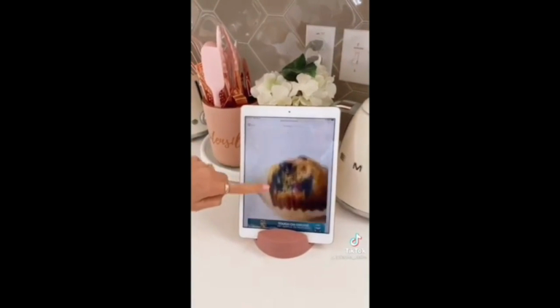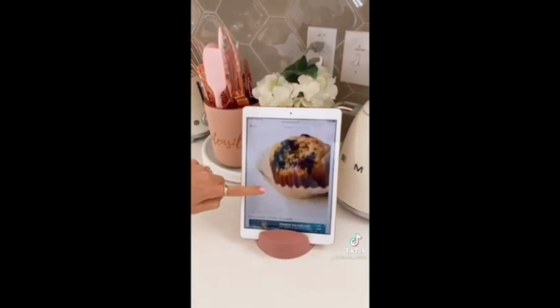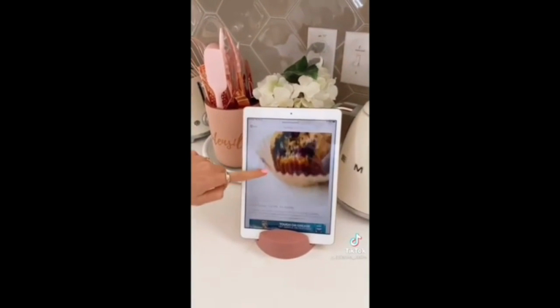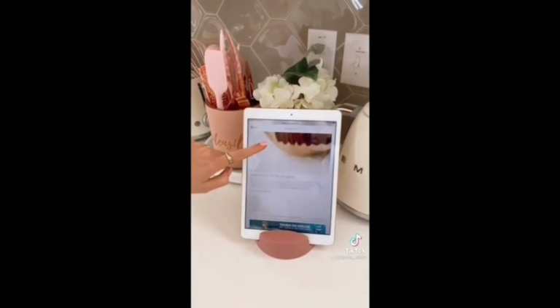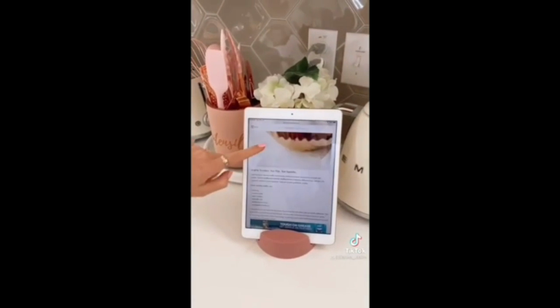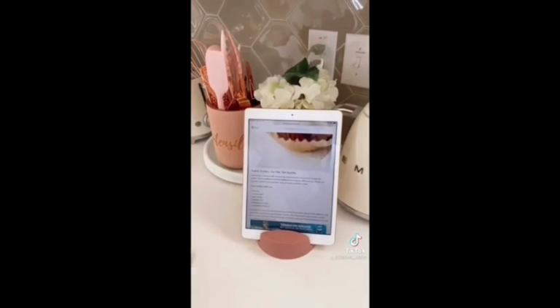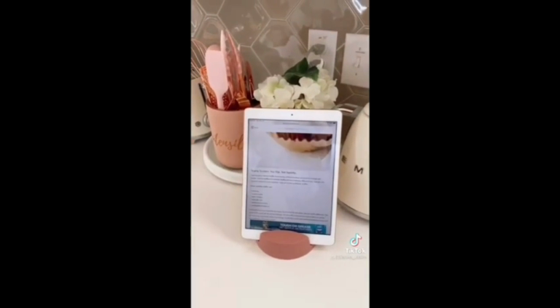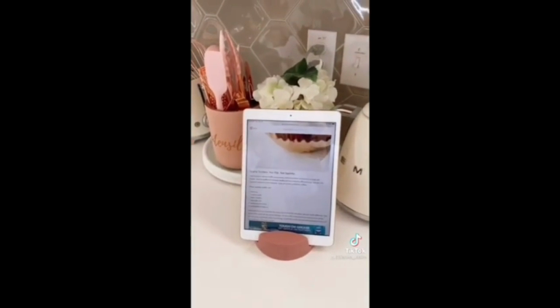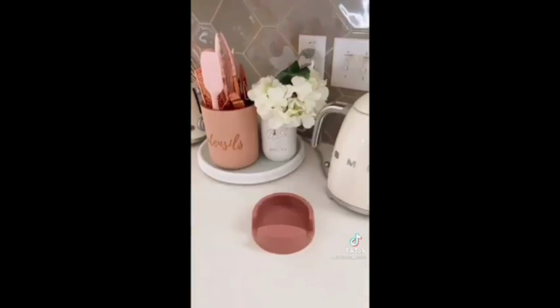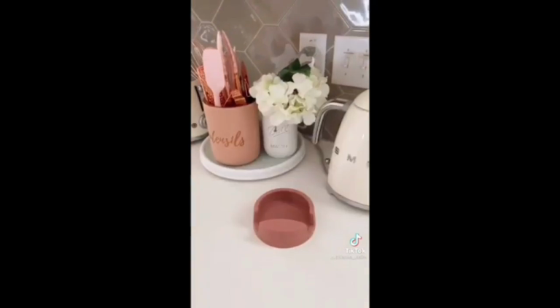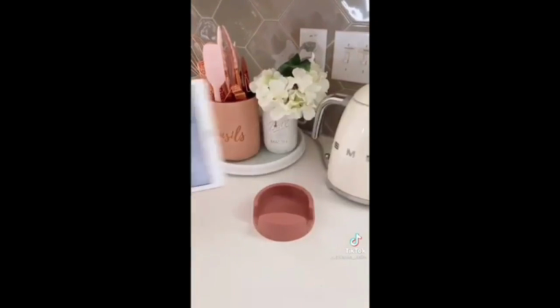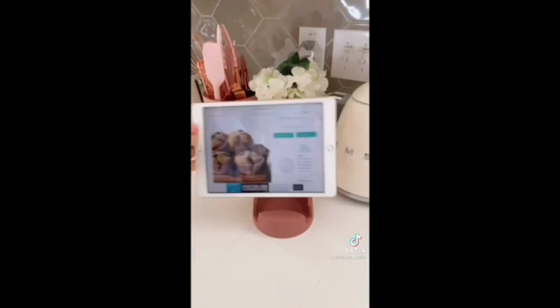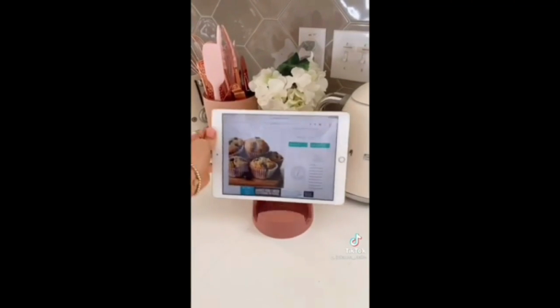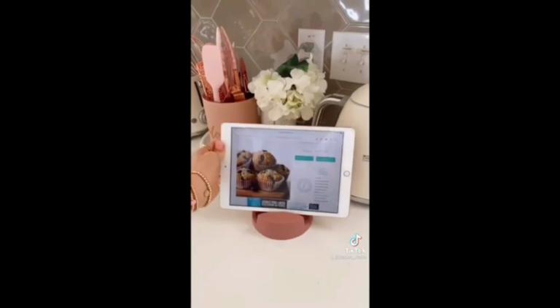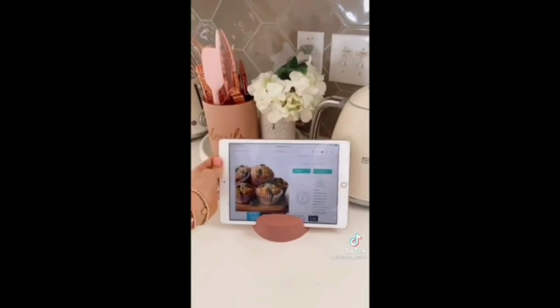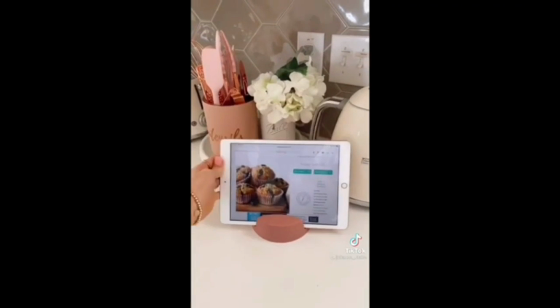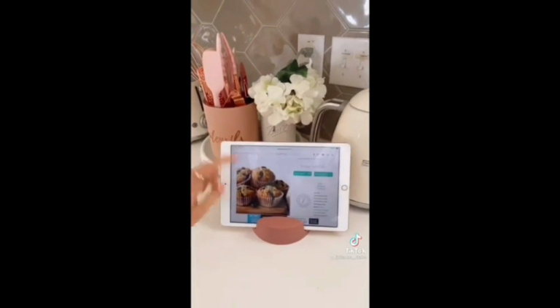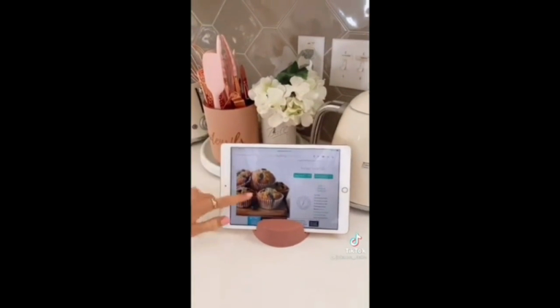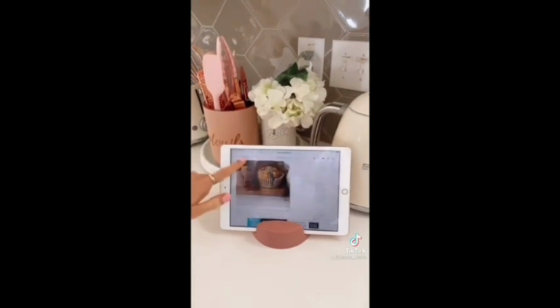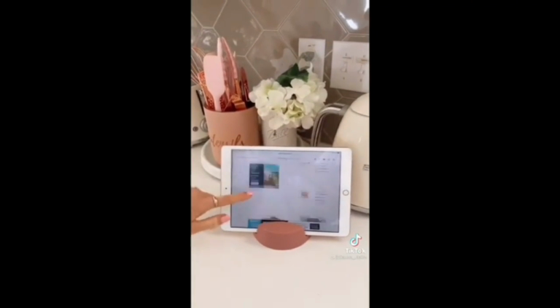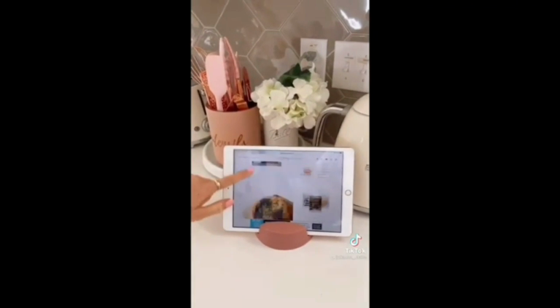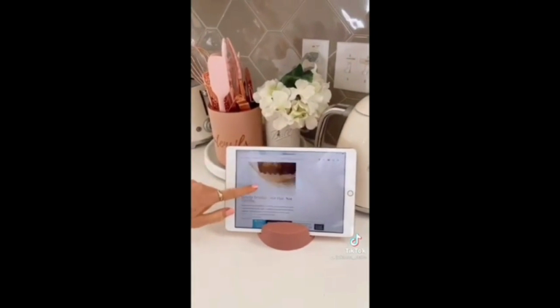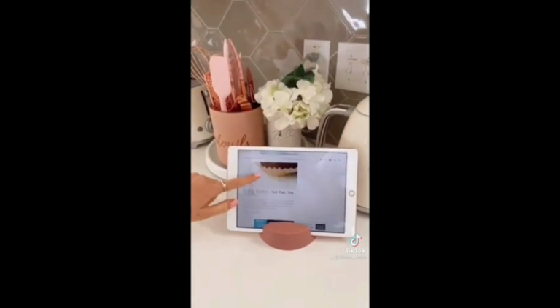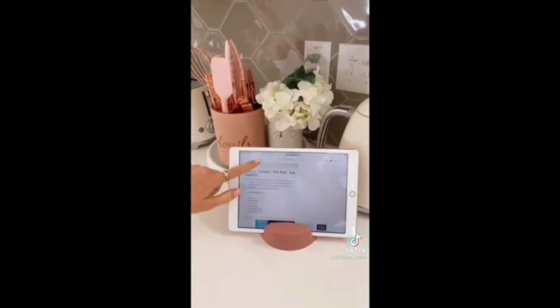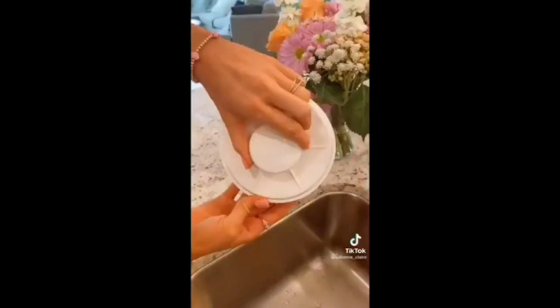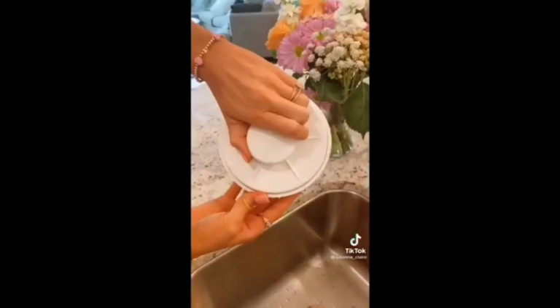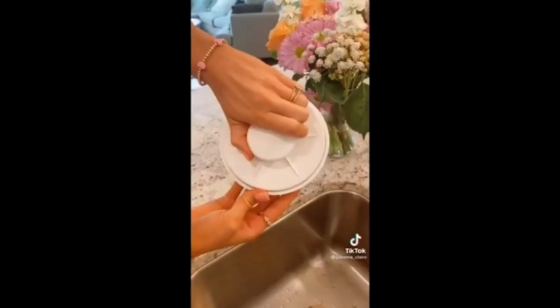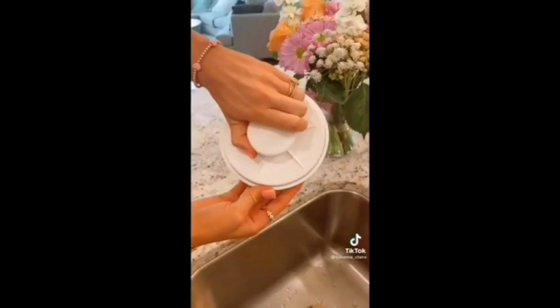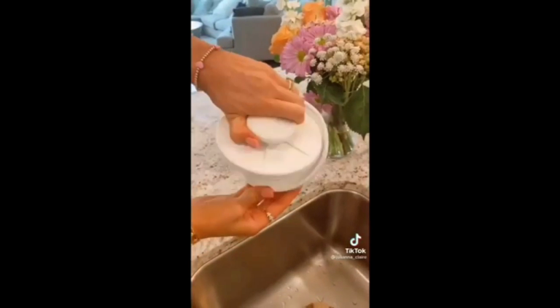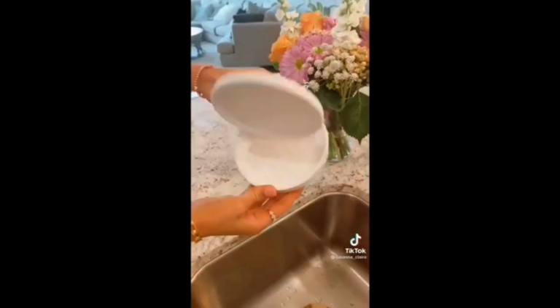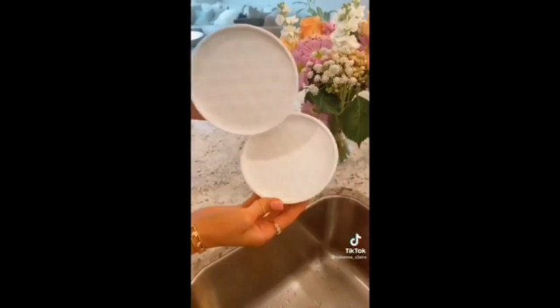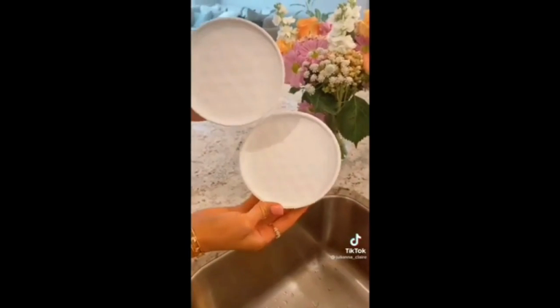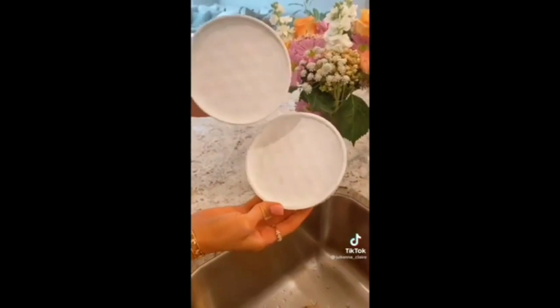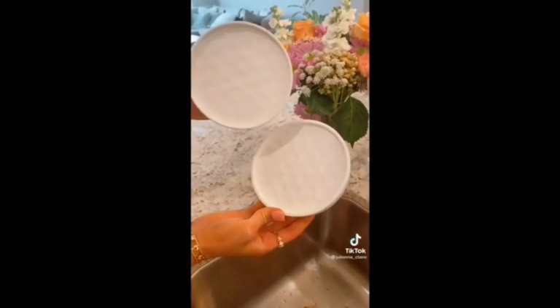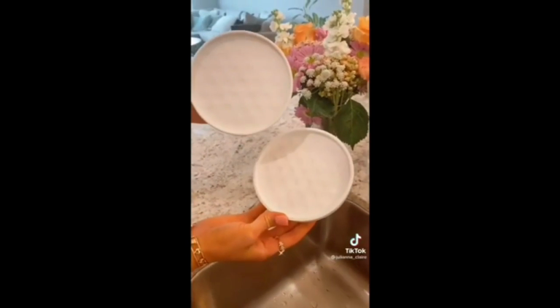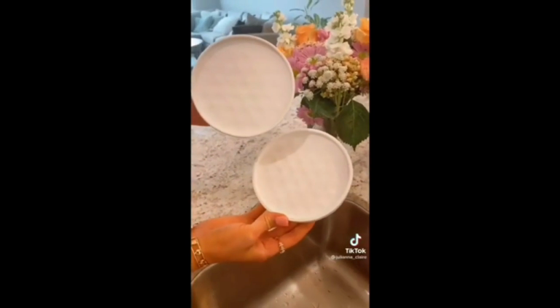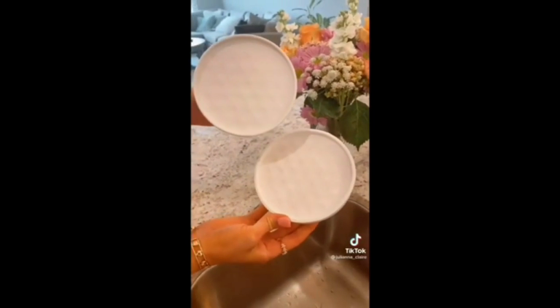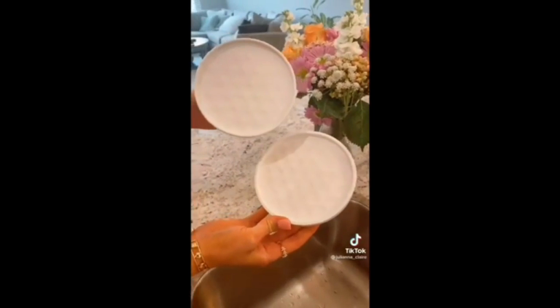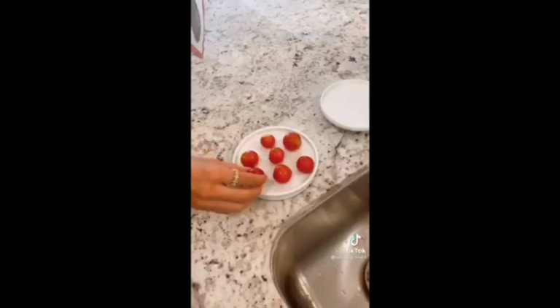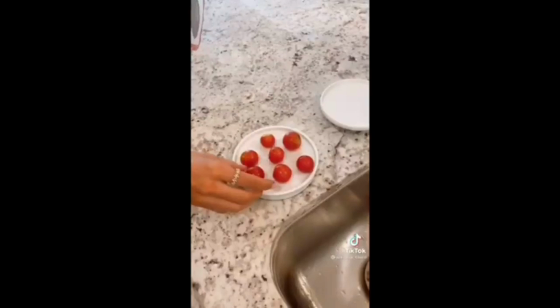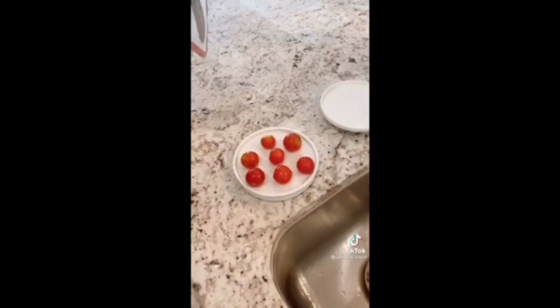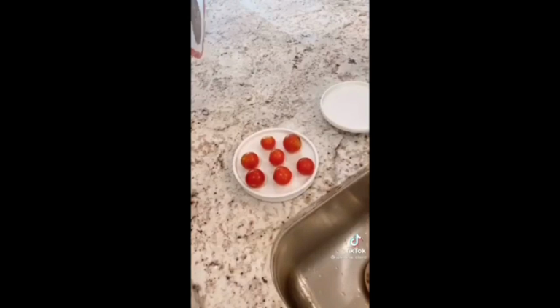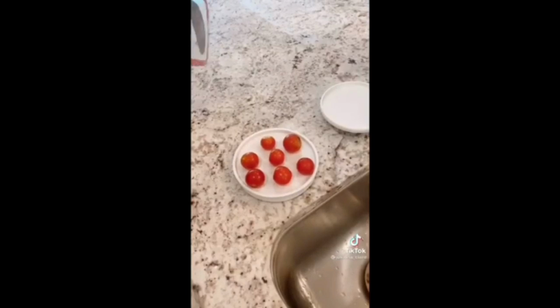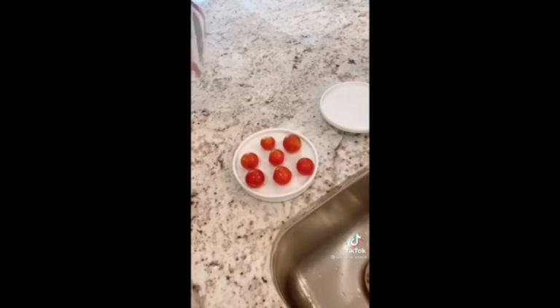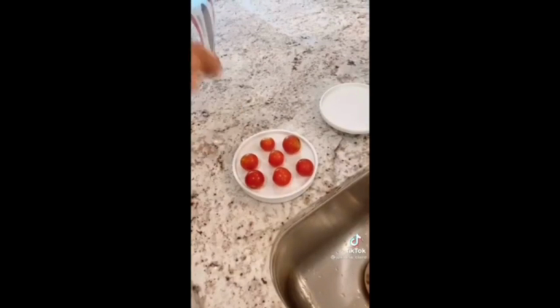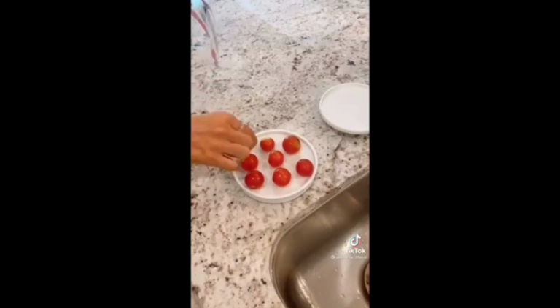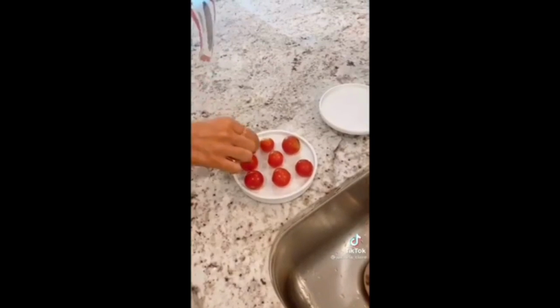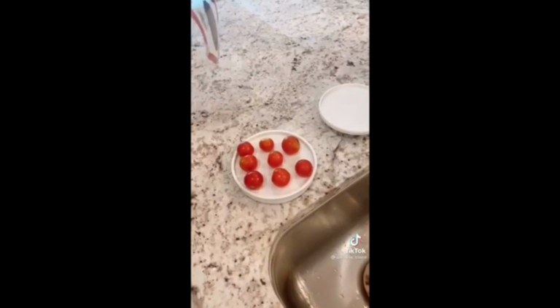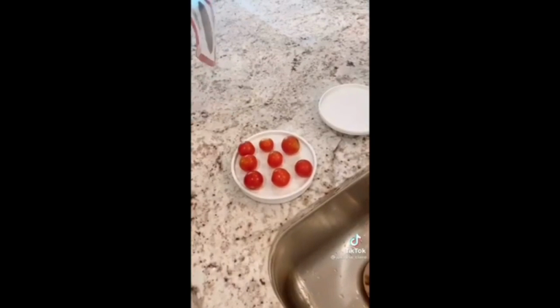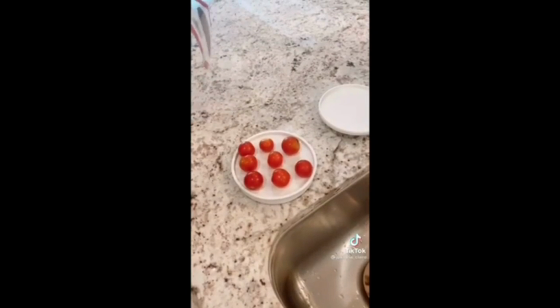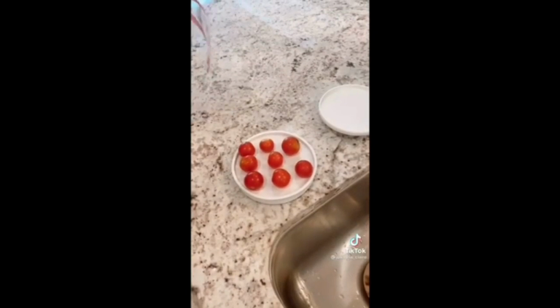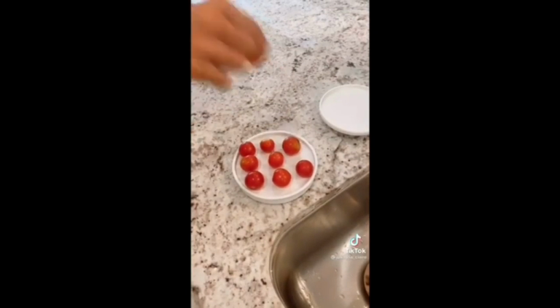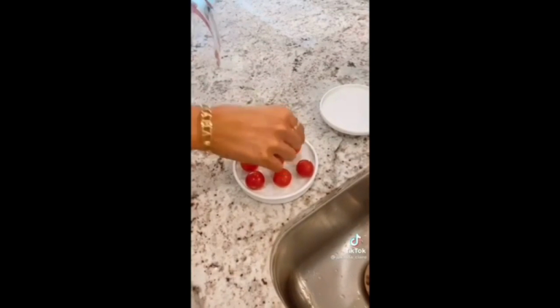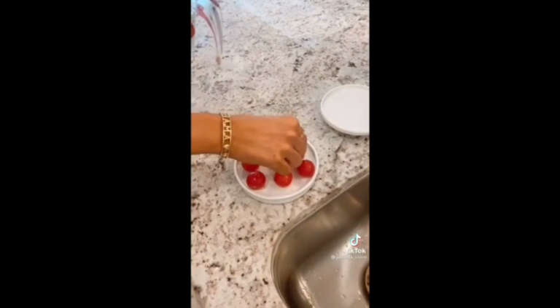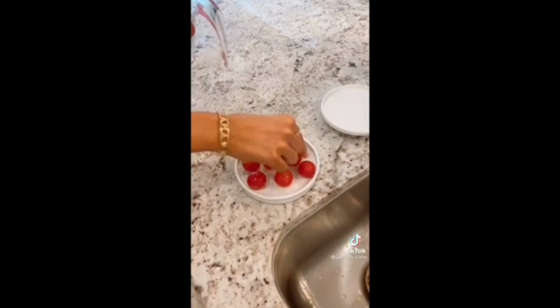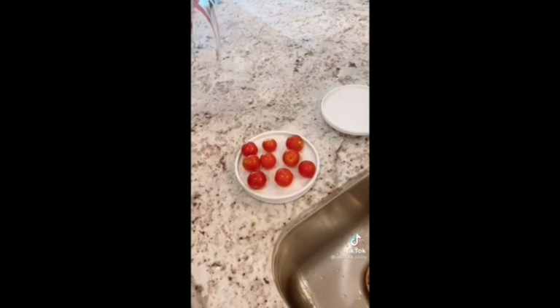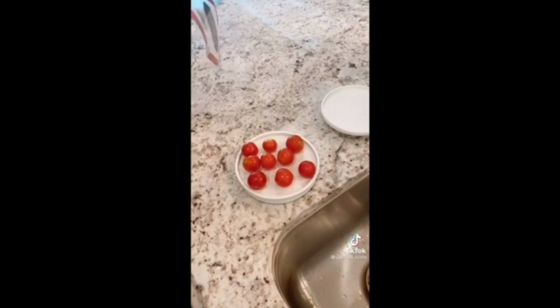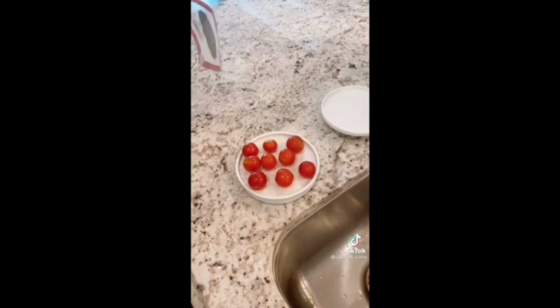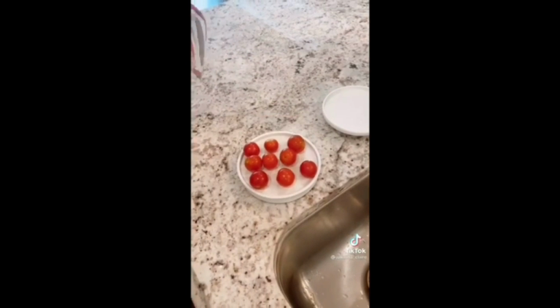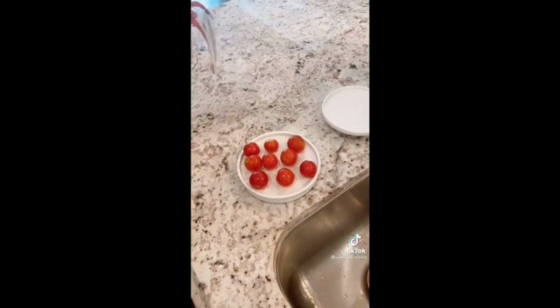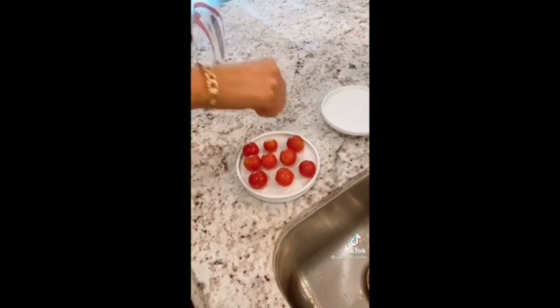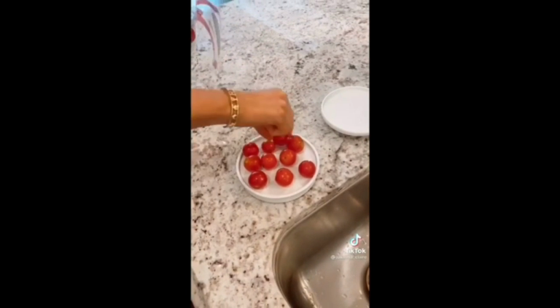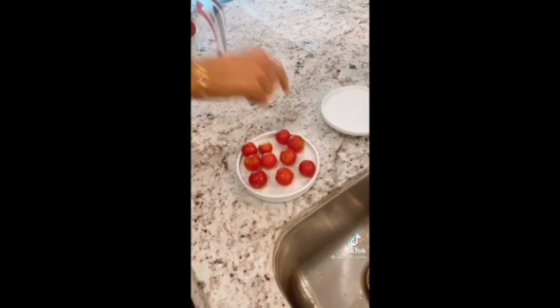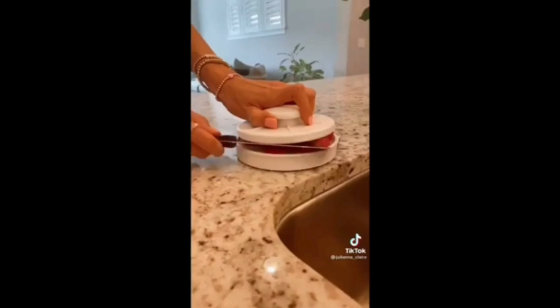It can also act as a spoon and utensil rest. The rapid slicer allows you to cut multiple fruits and veggies at the same time while protecting your hands.